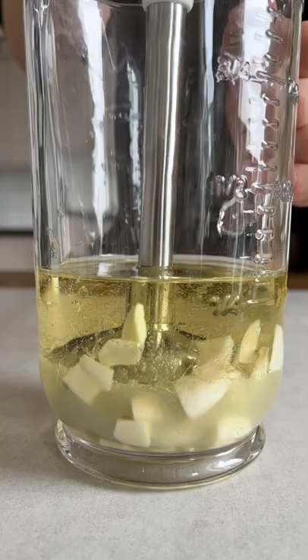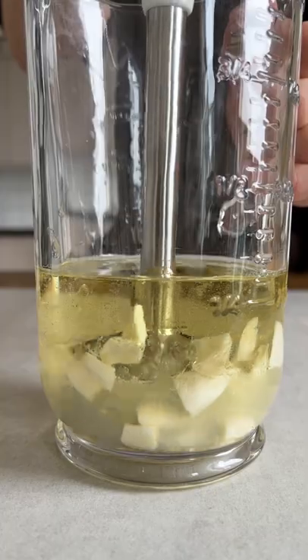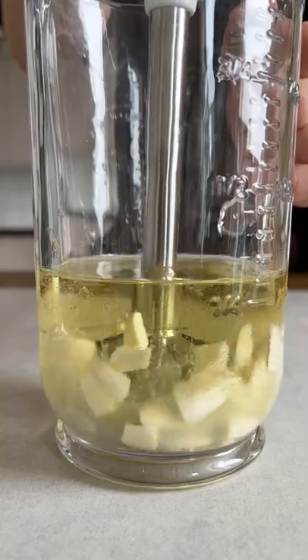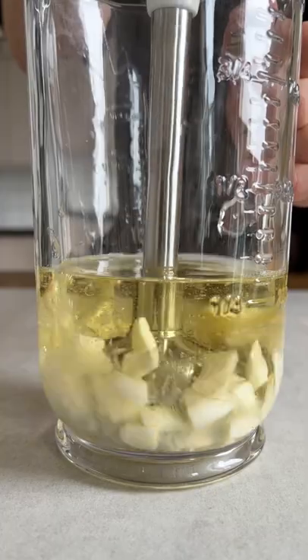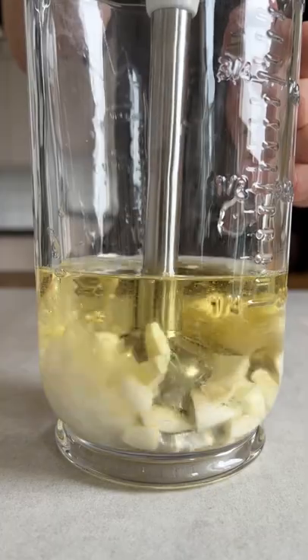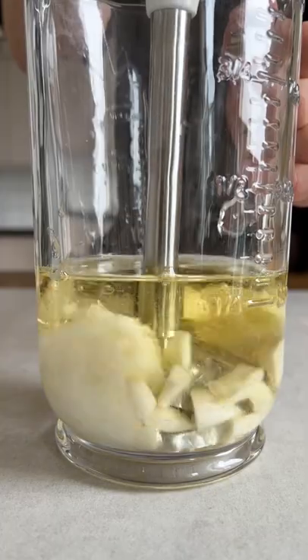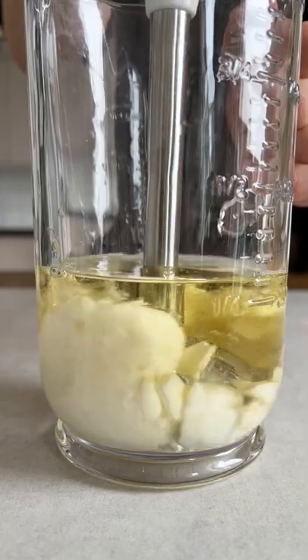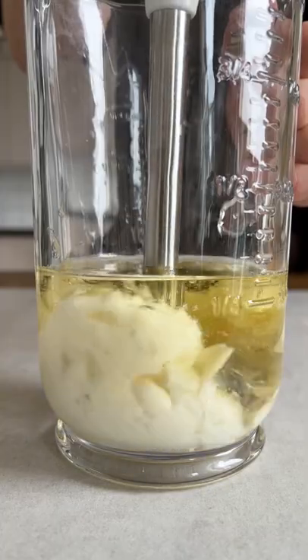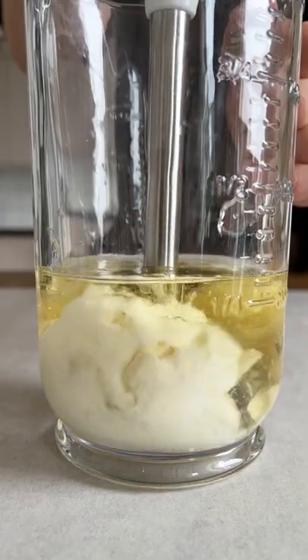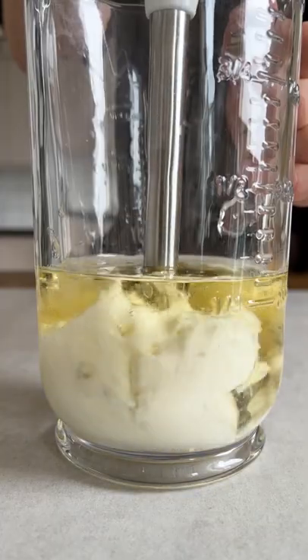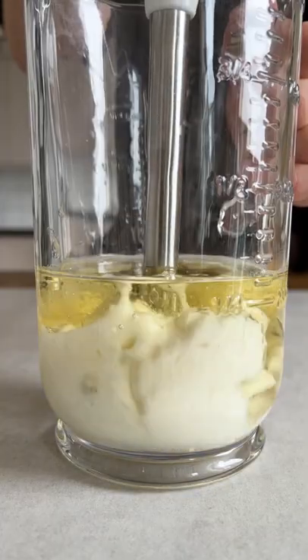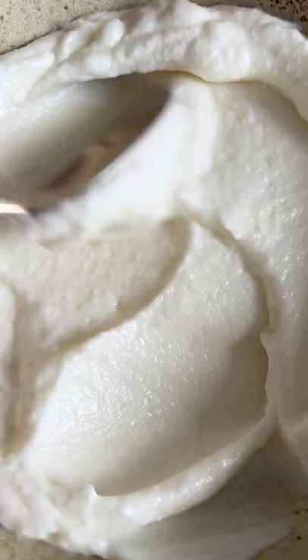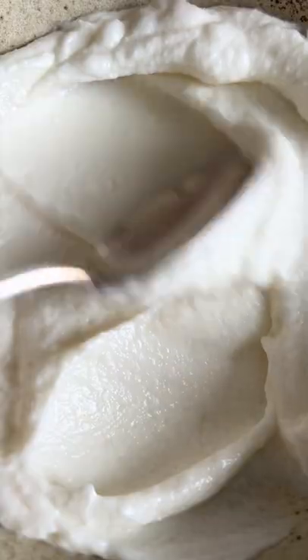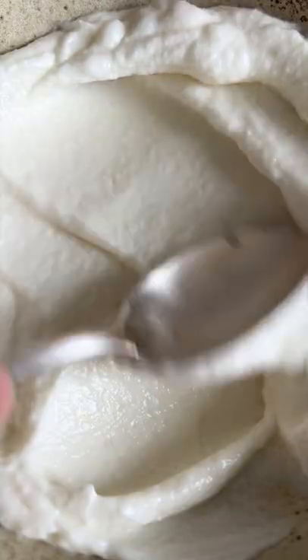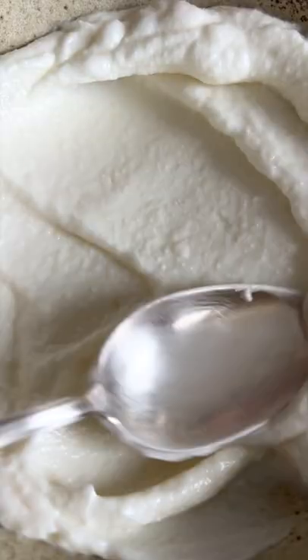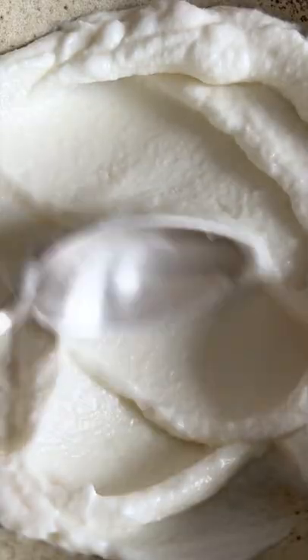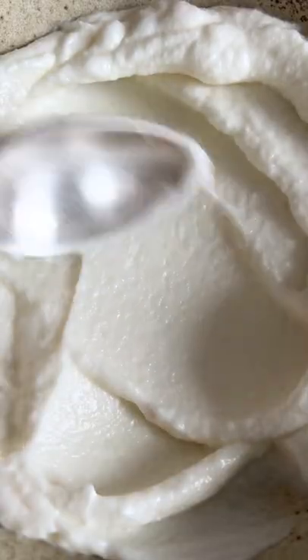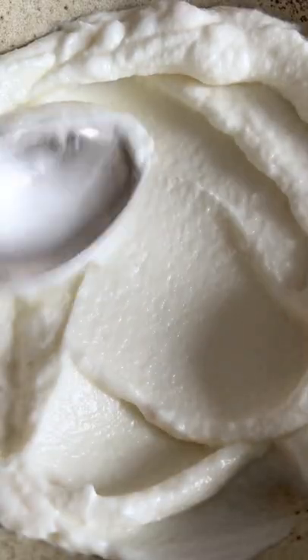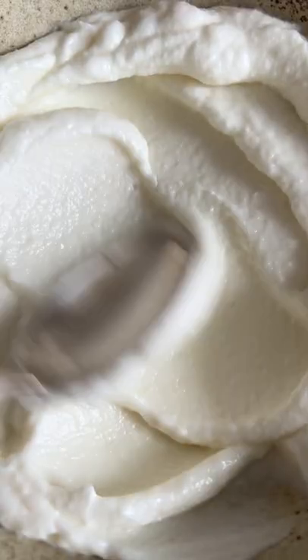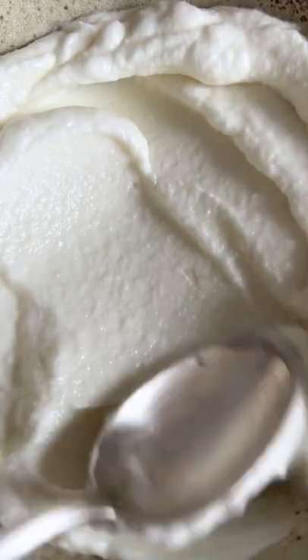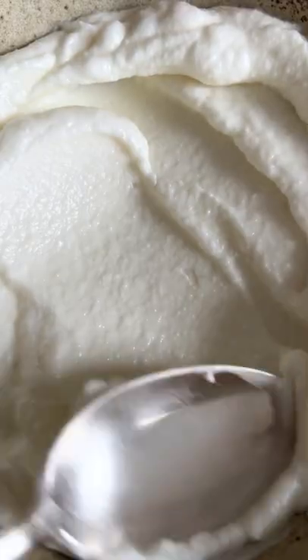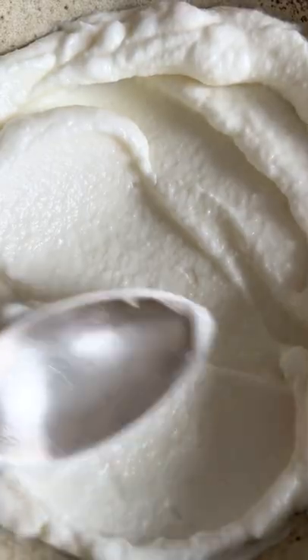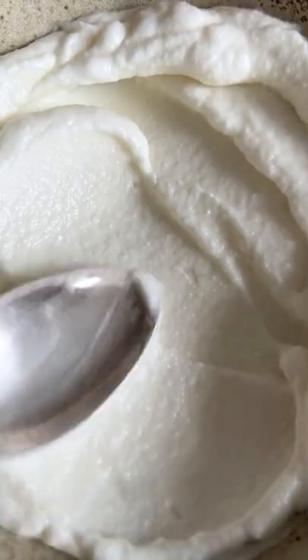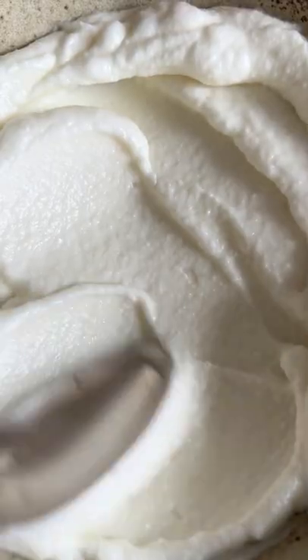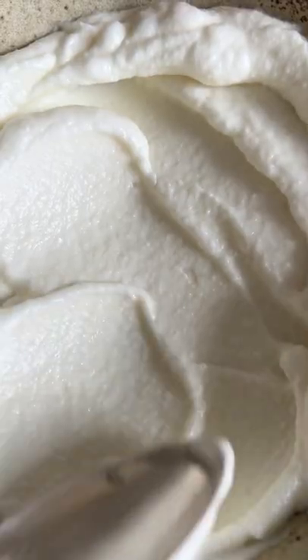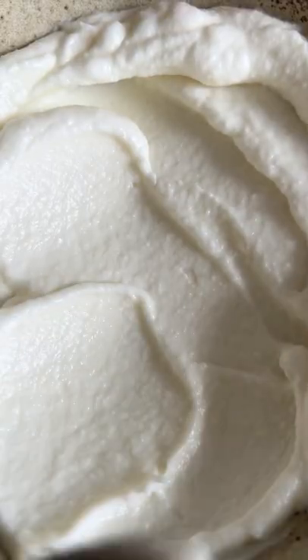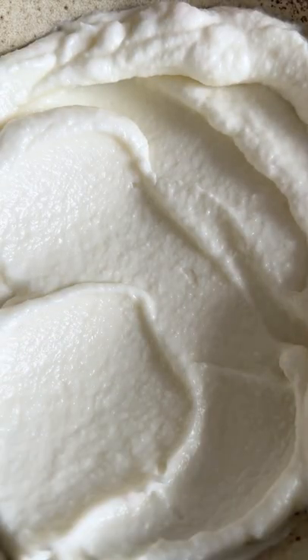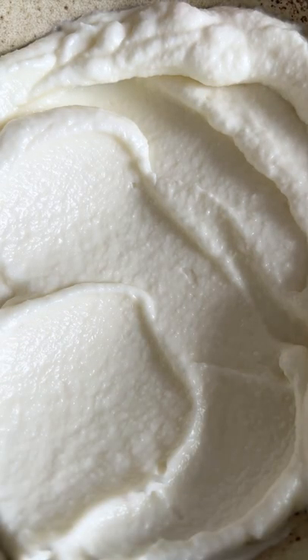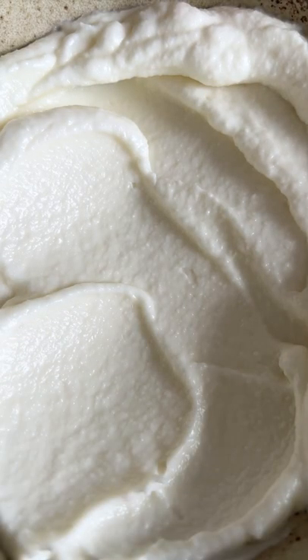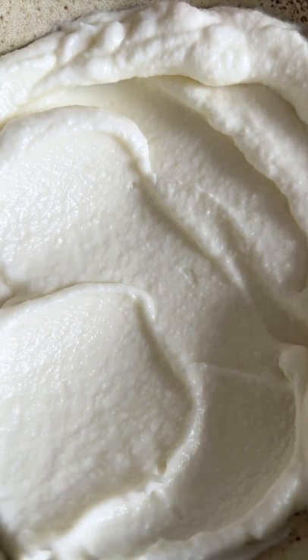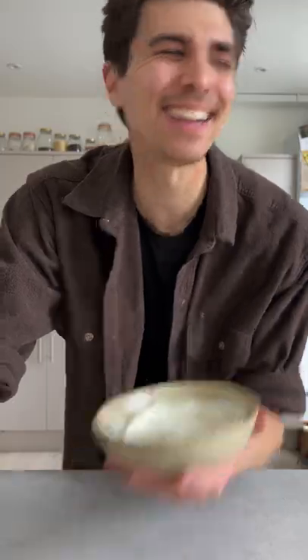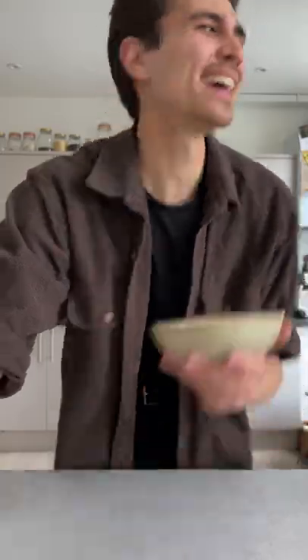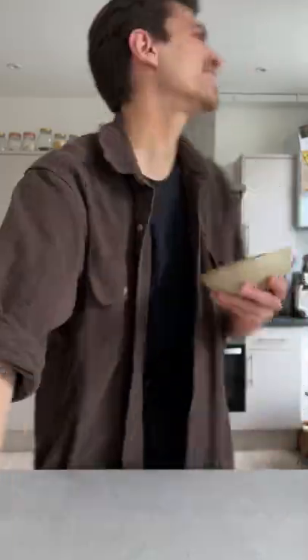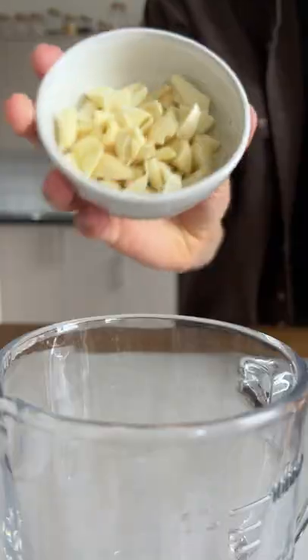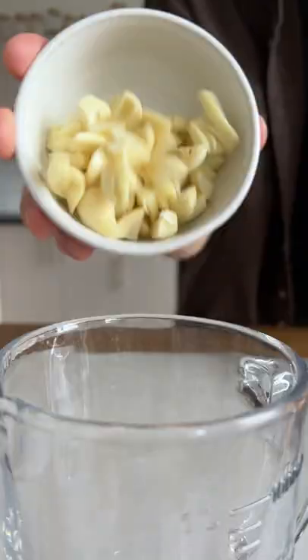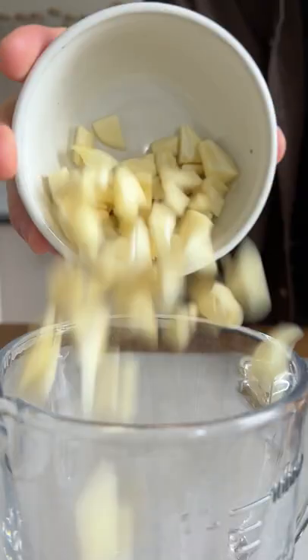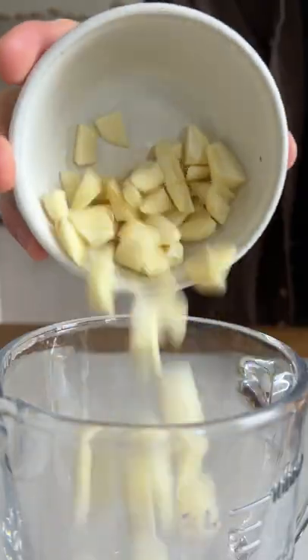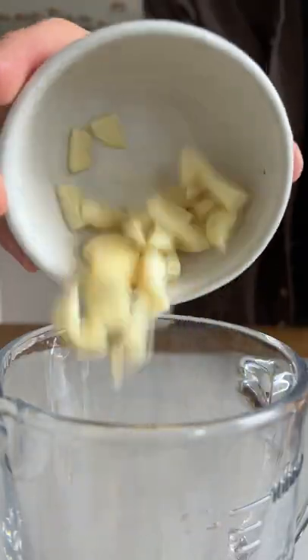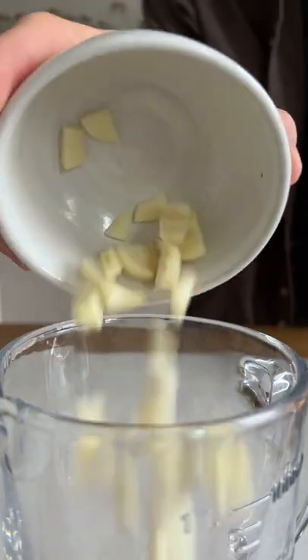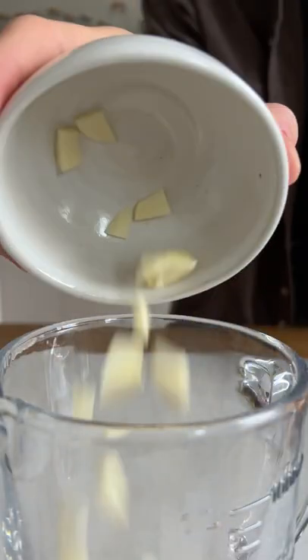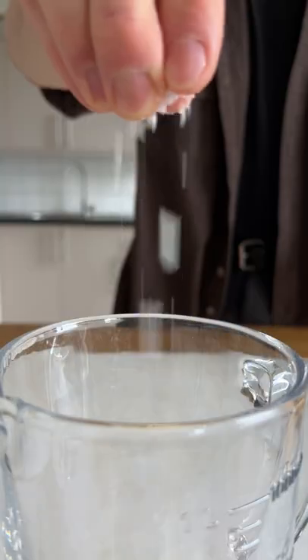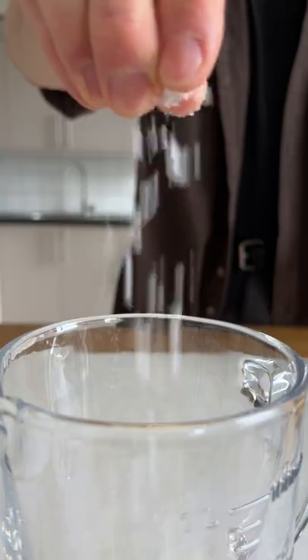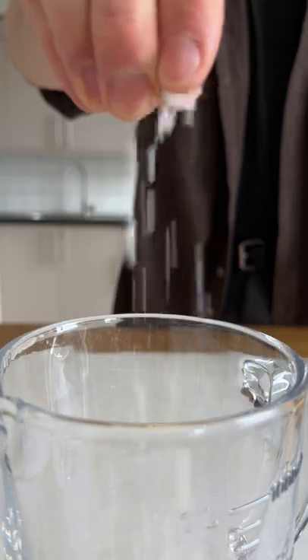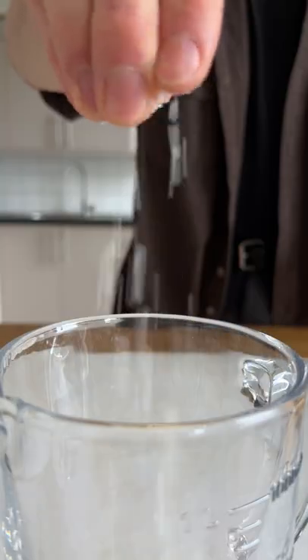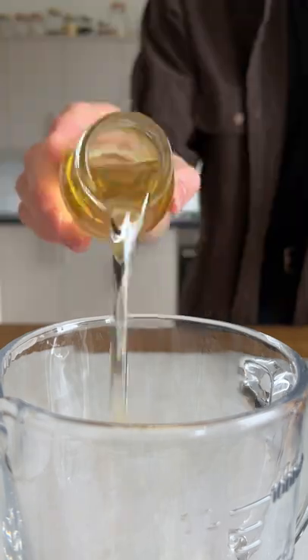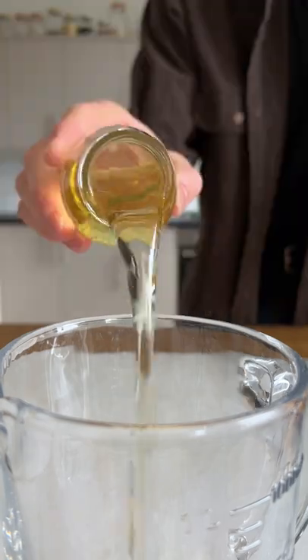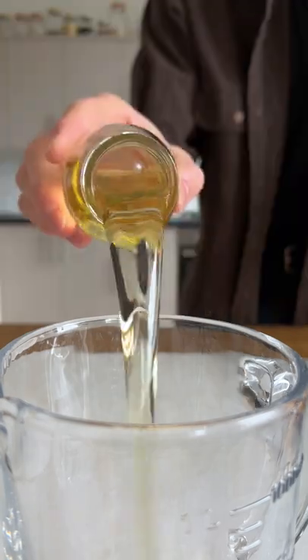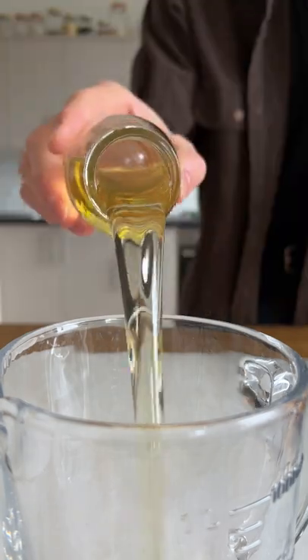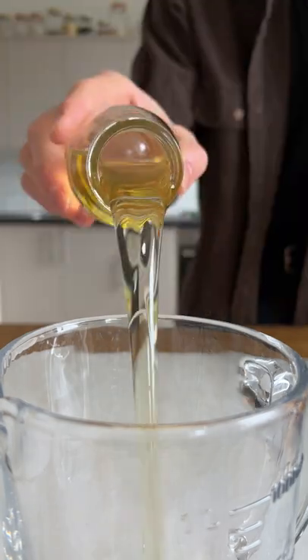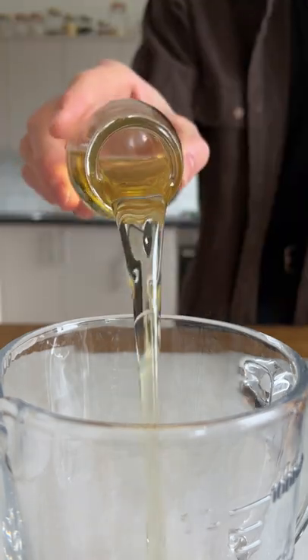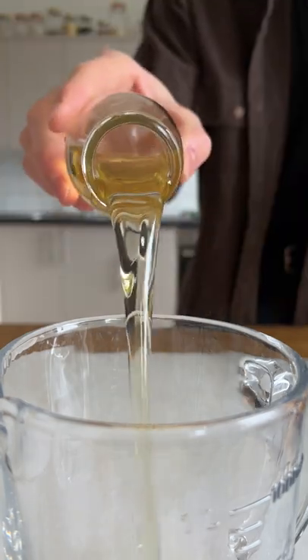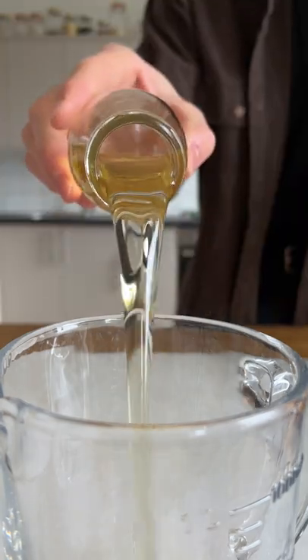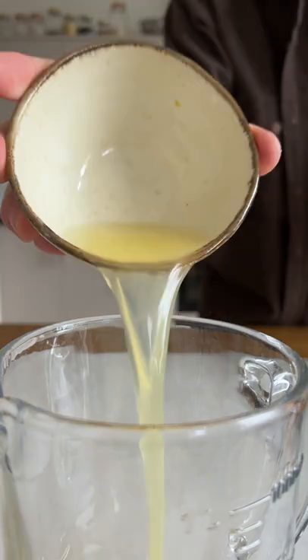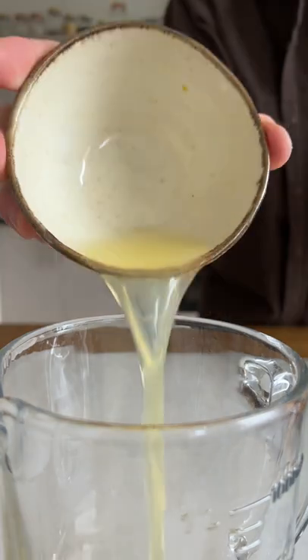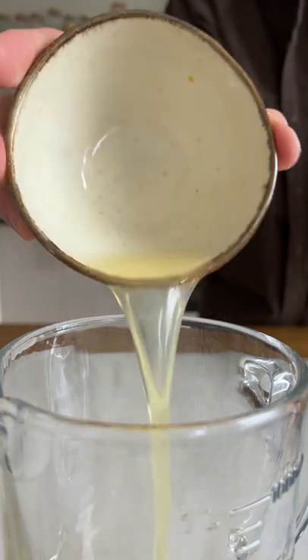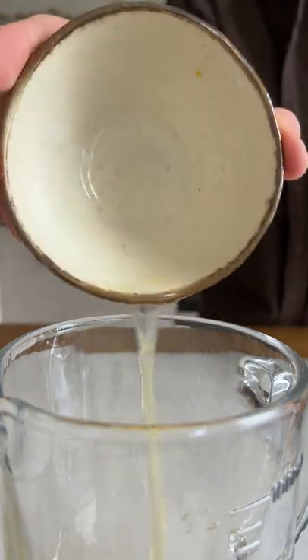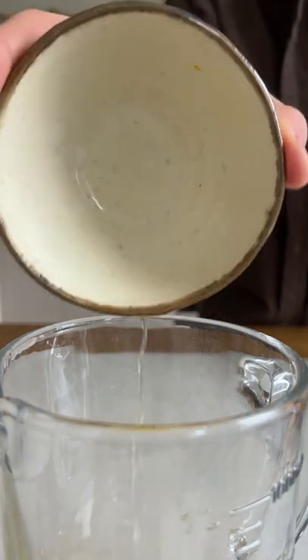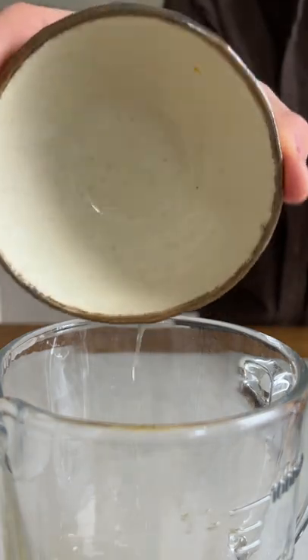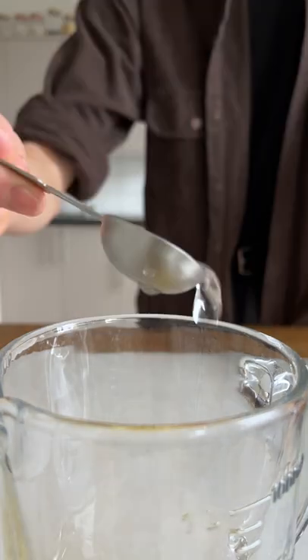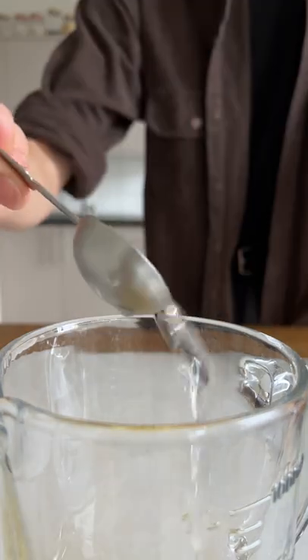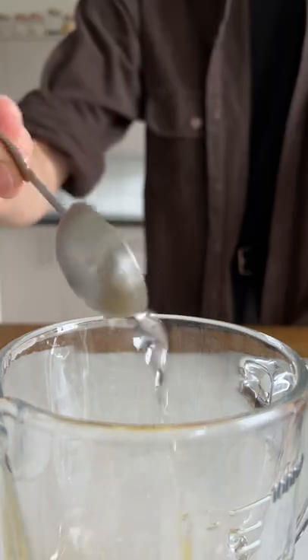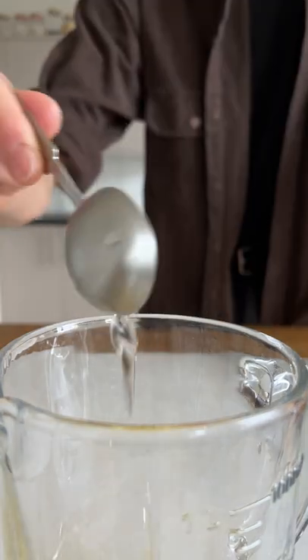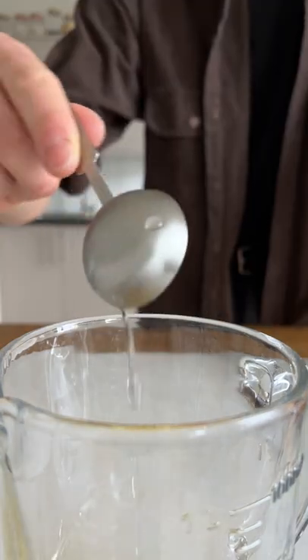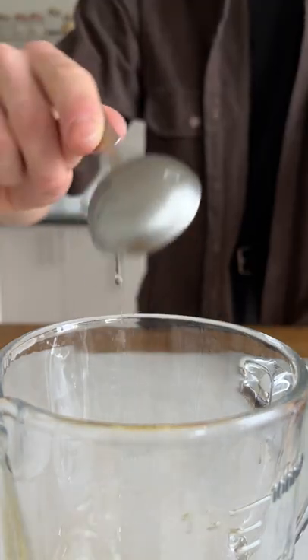Here's how you can make Toum, a Lebanese garlic sauce, in less than a minute. Add your garlic, salt, neutral oil, lemon juice, and cold water.